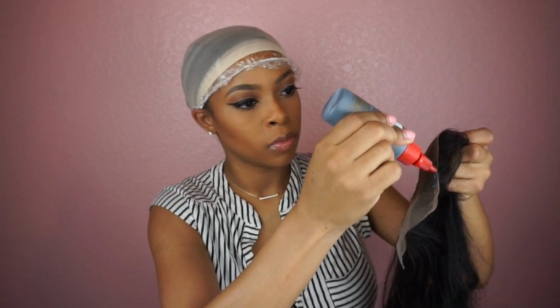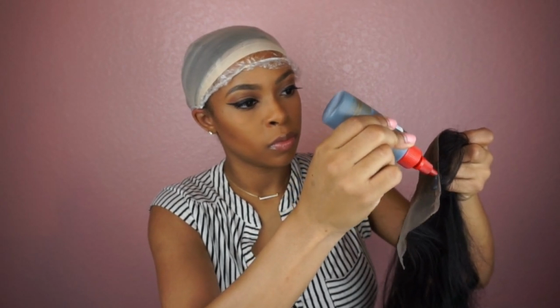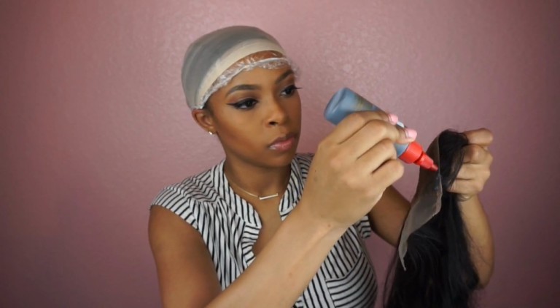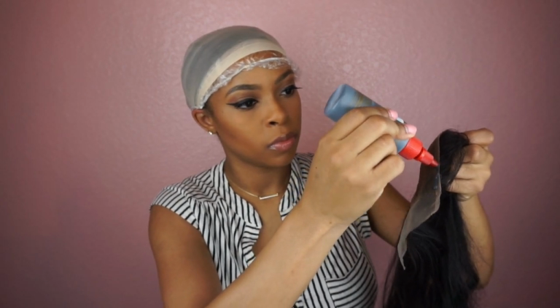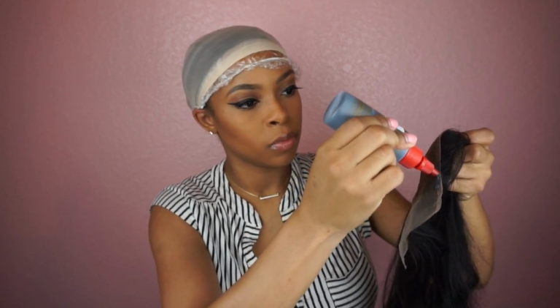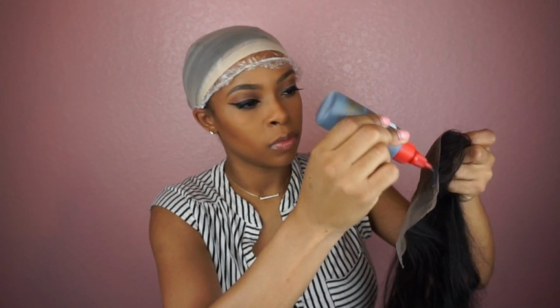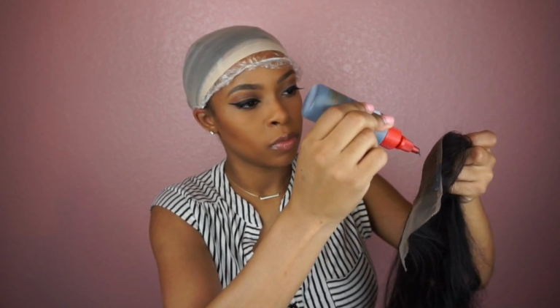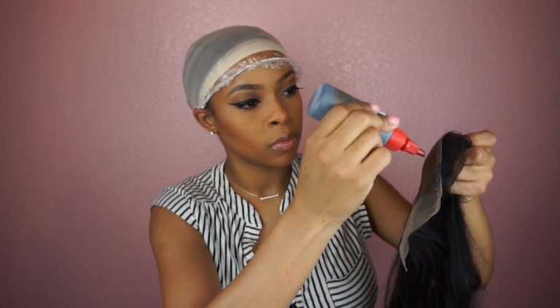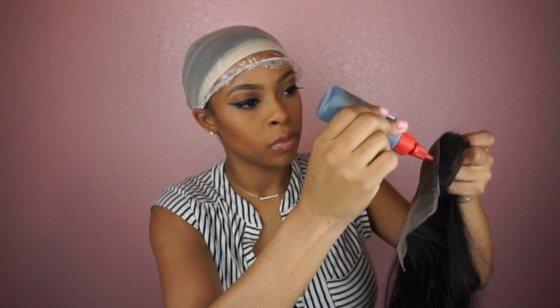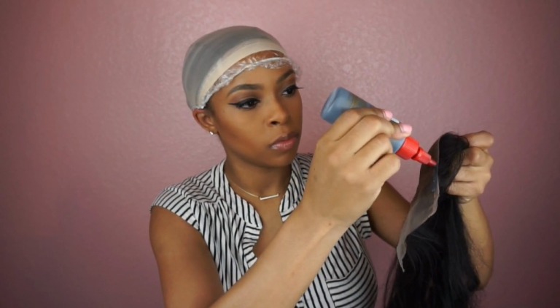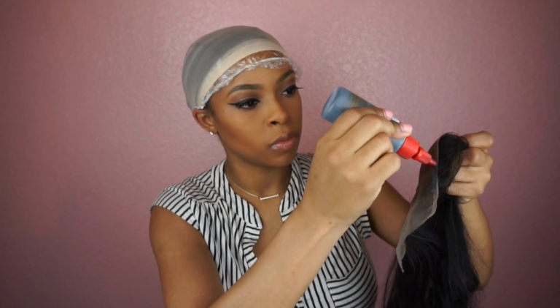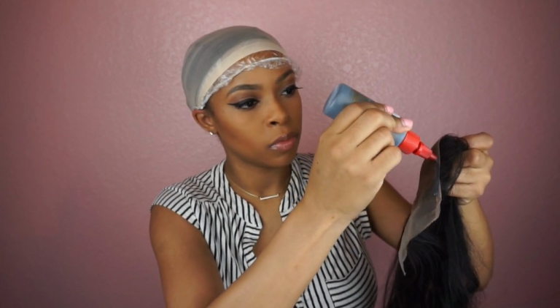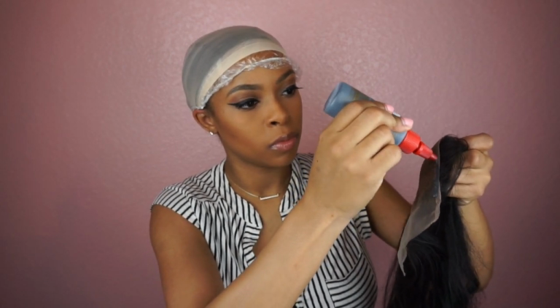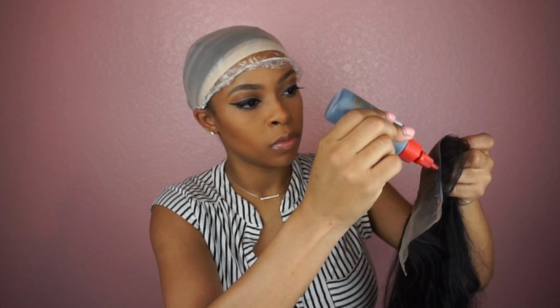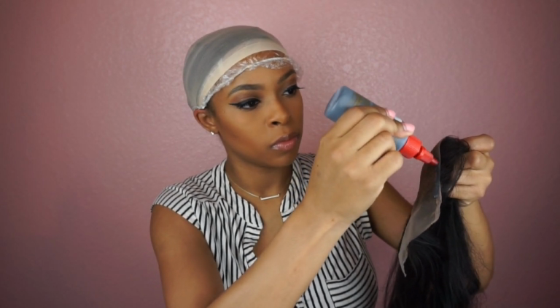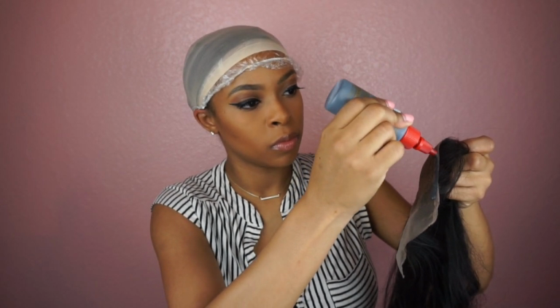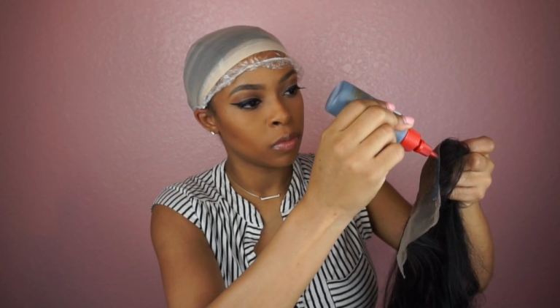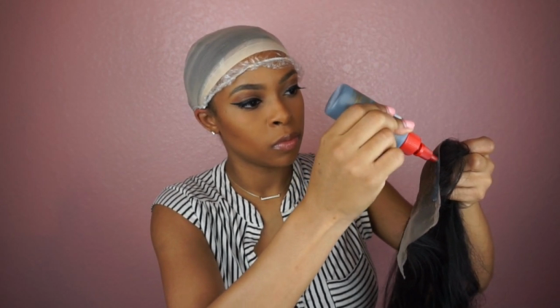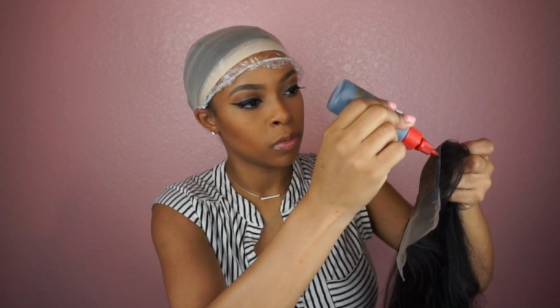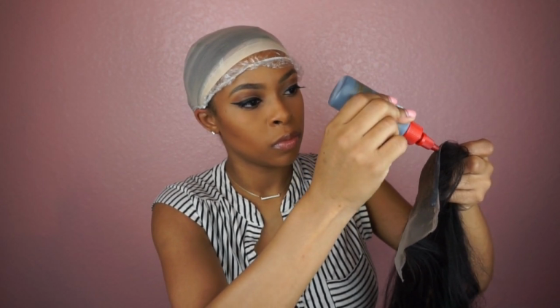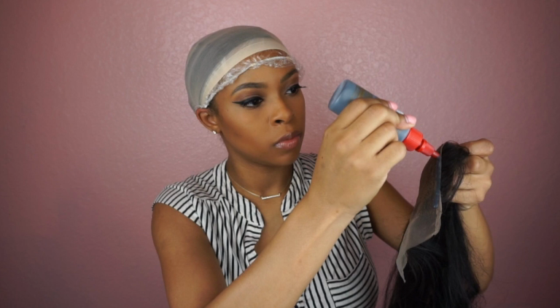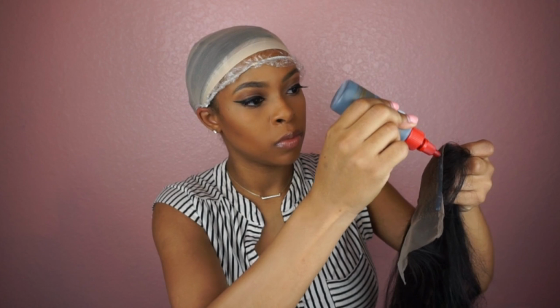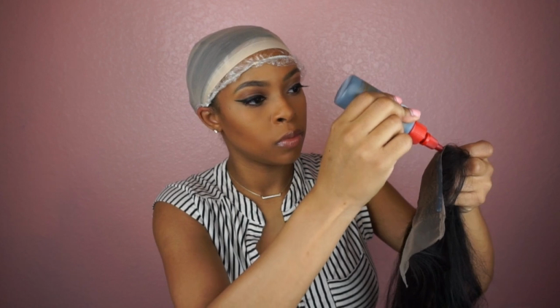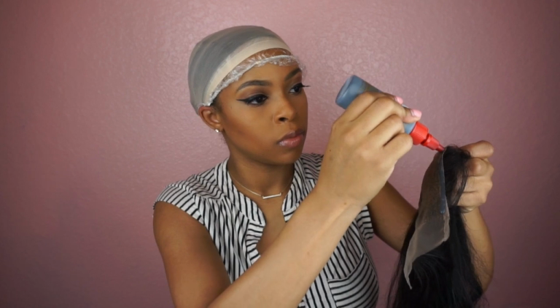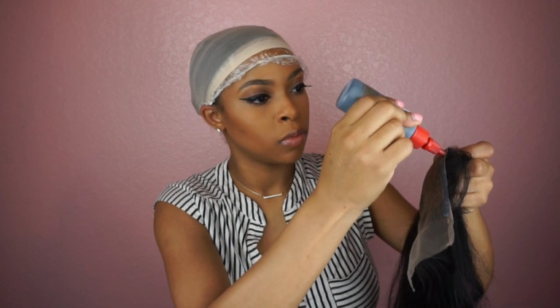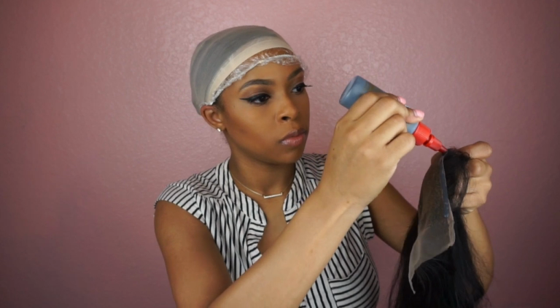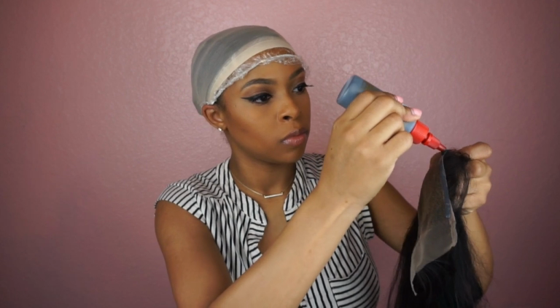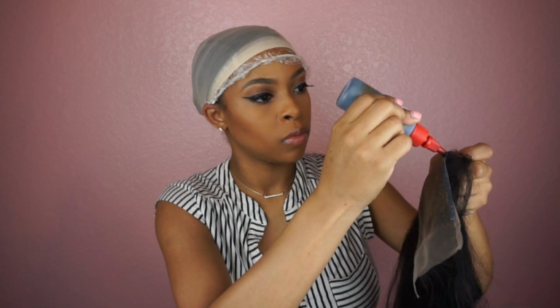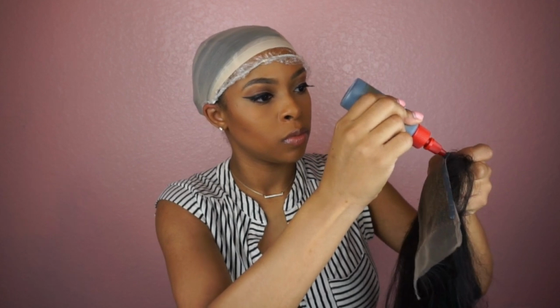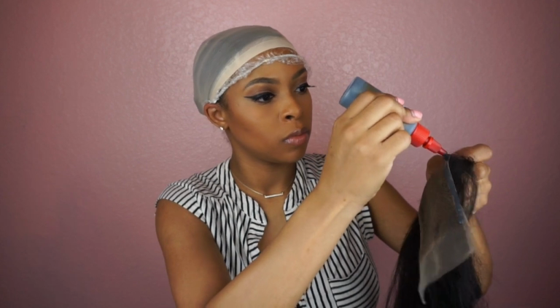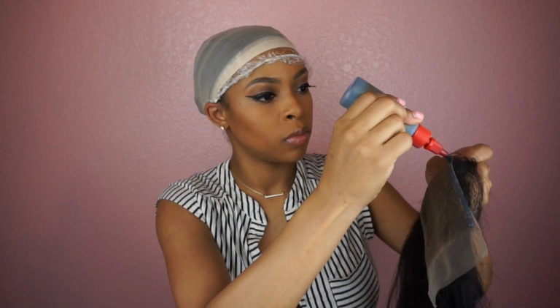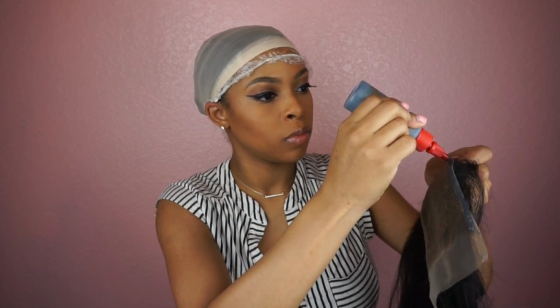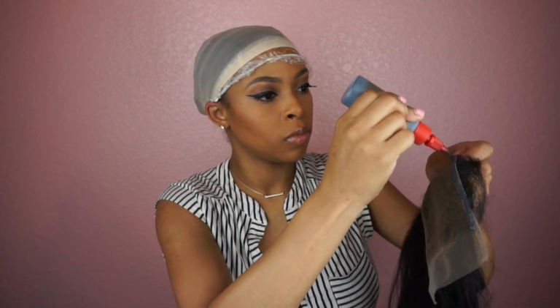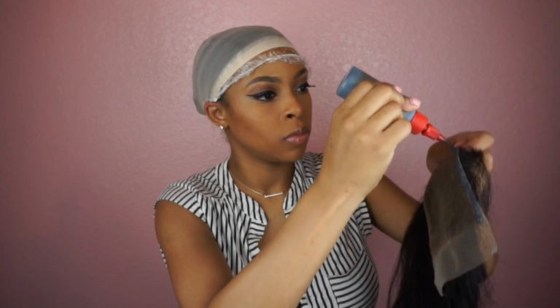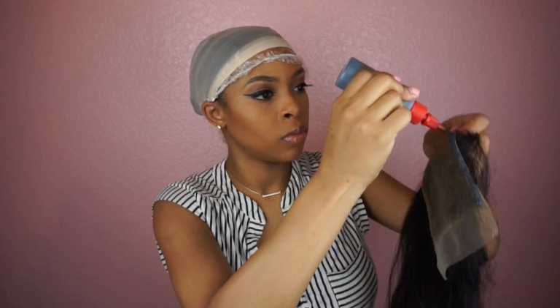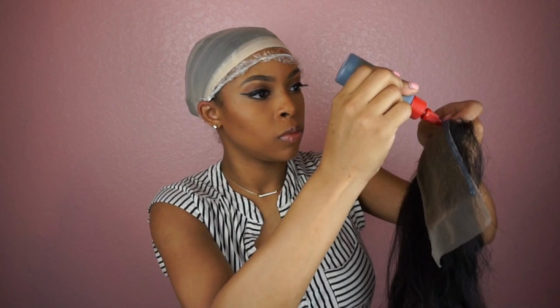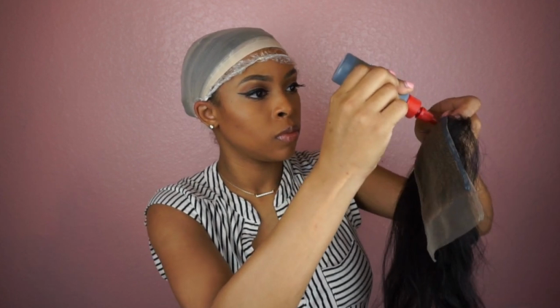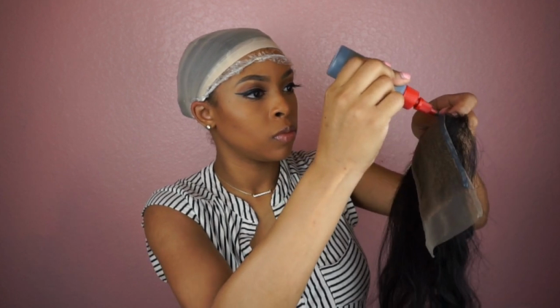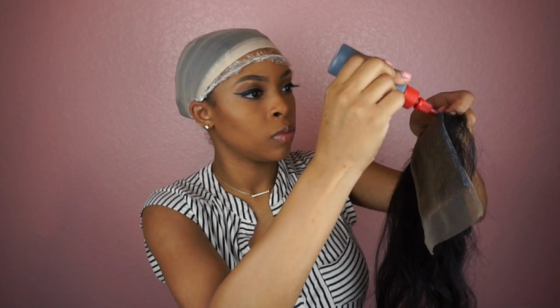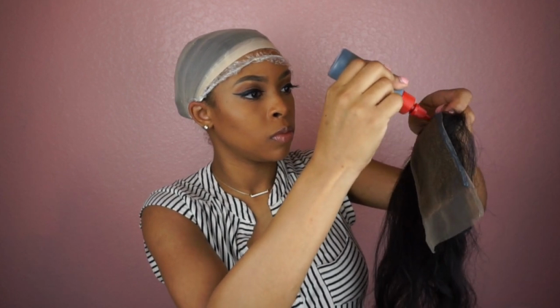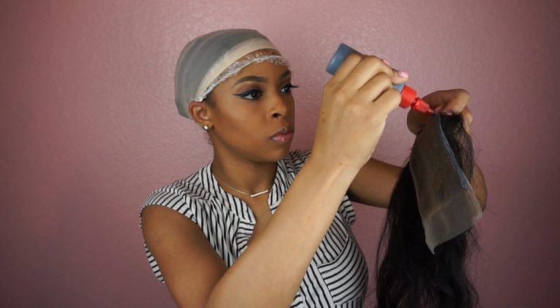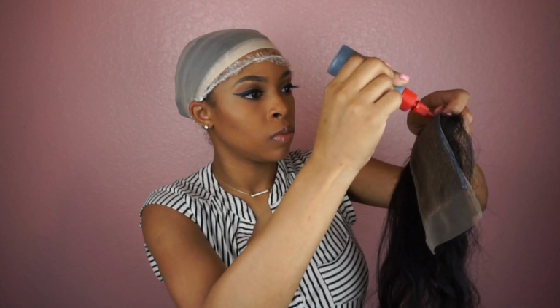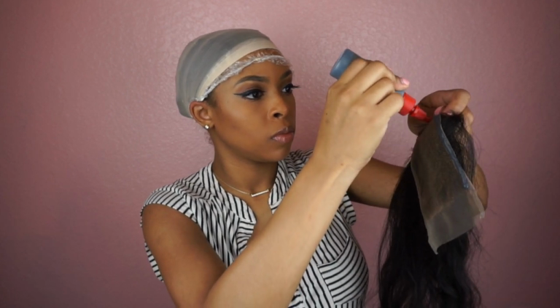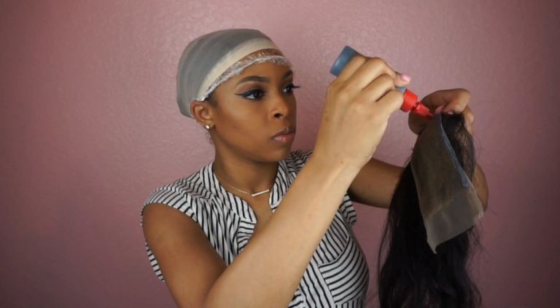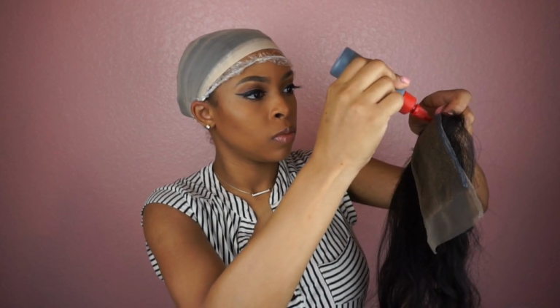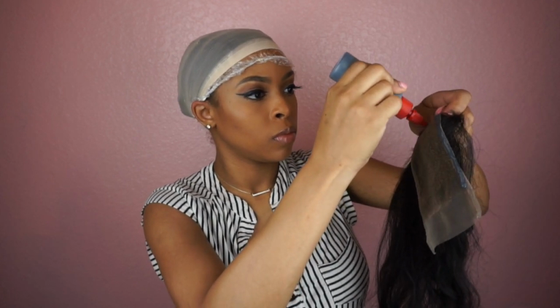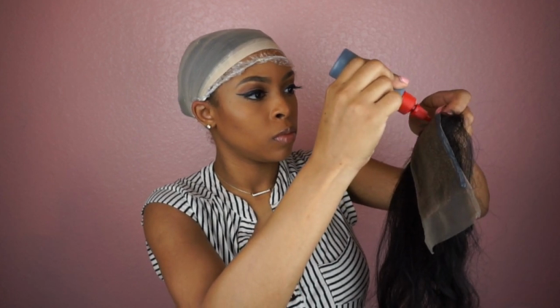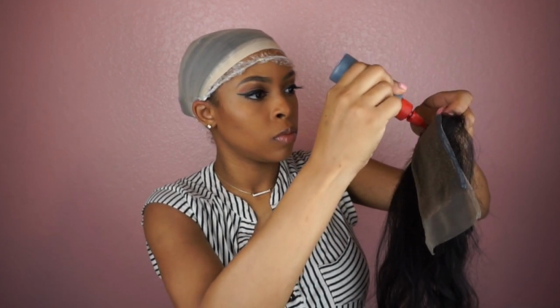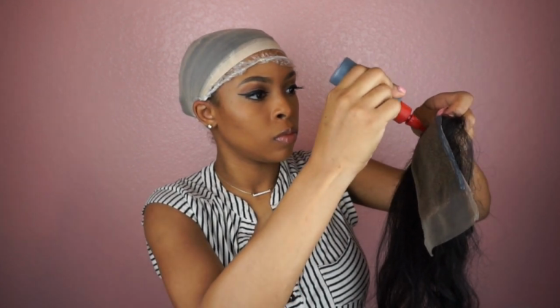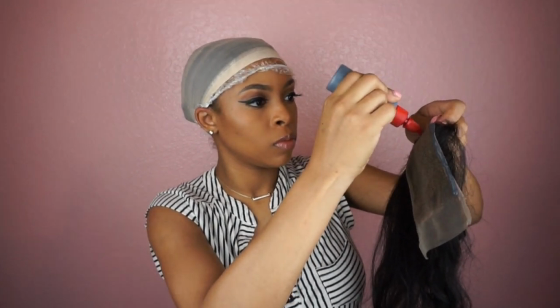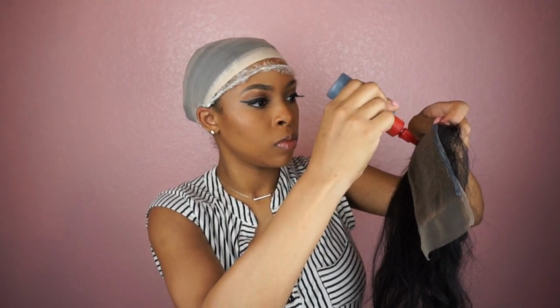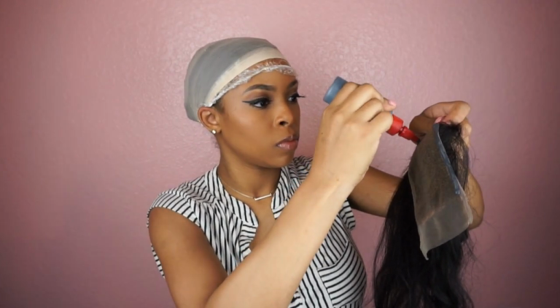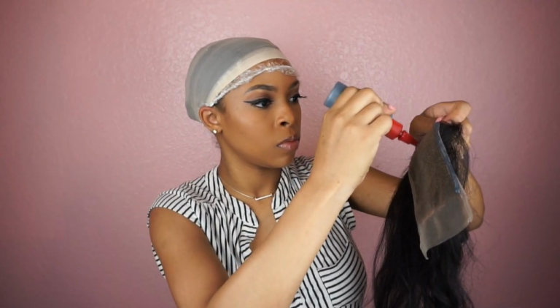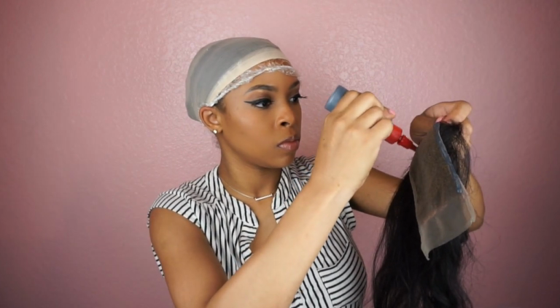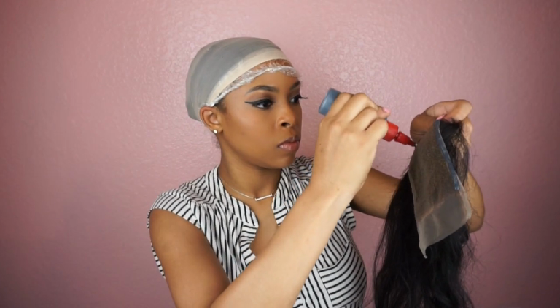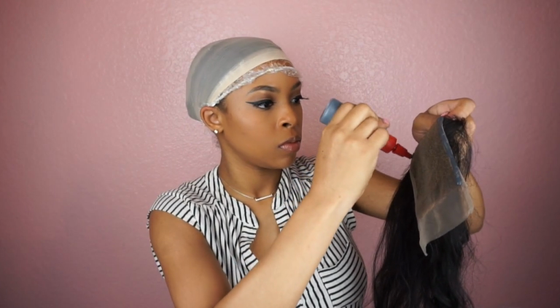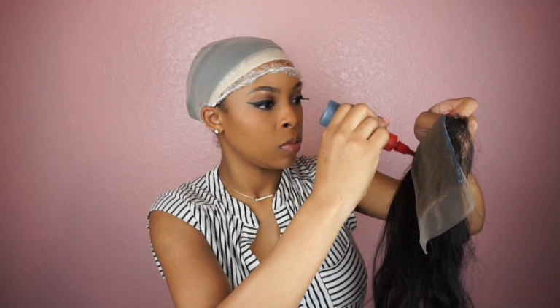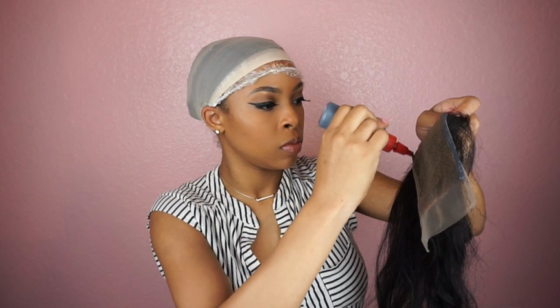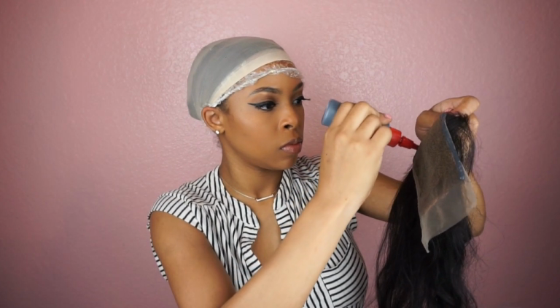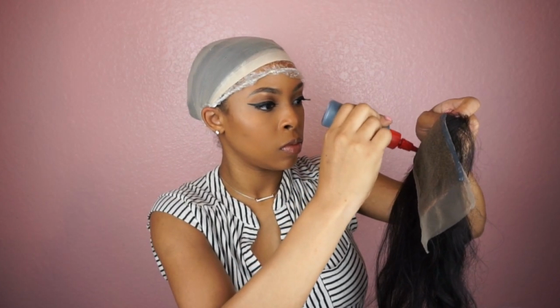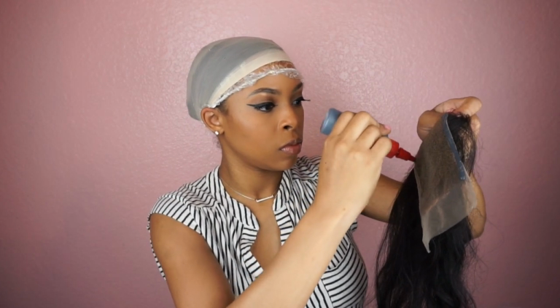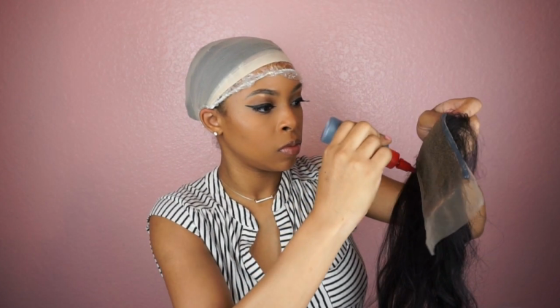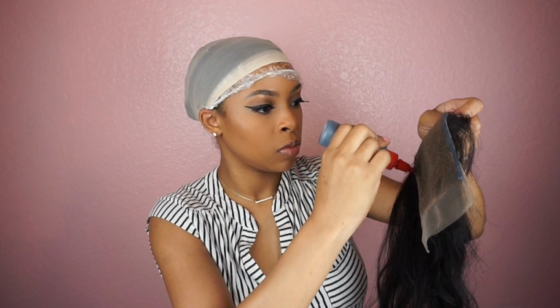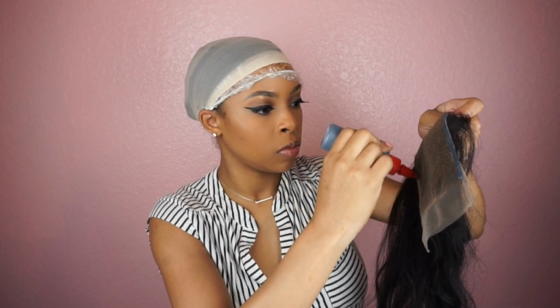You want to use a generous amount so you make sure that it will stick to the cap and it won't go anywhere.